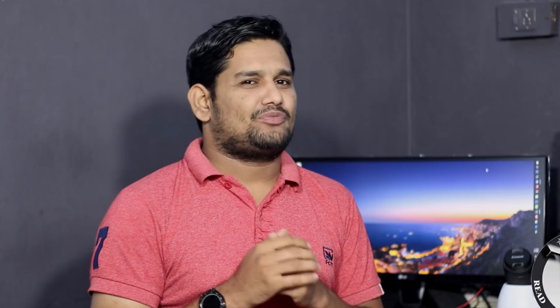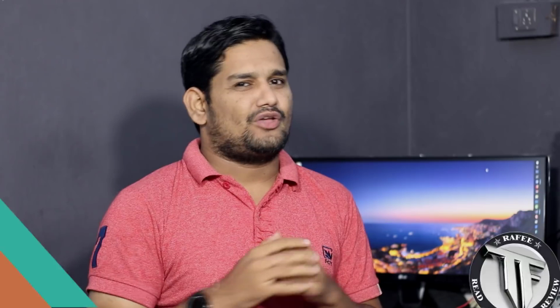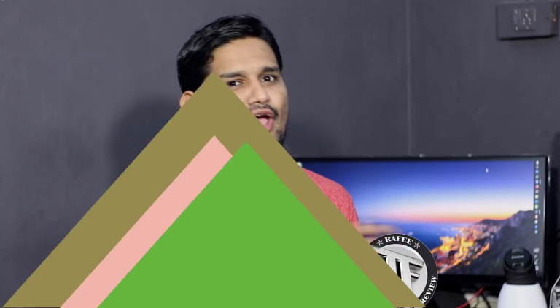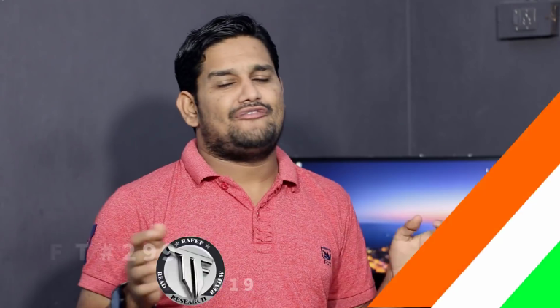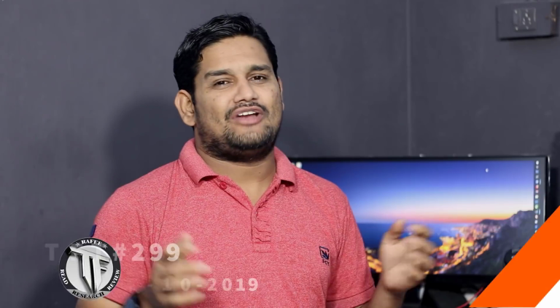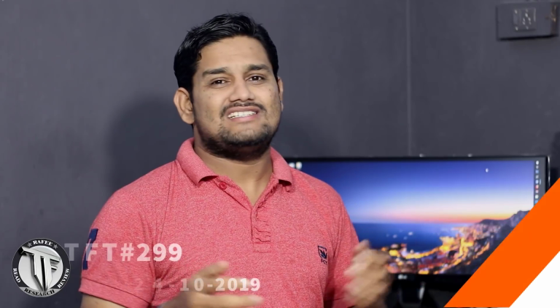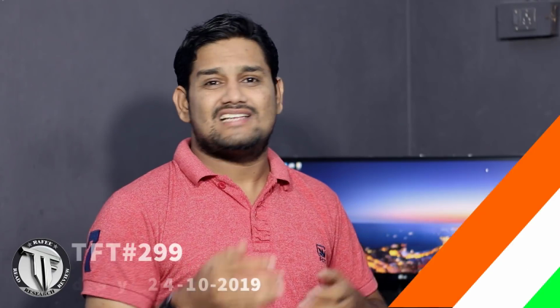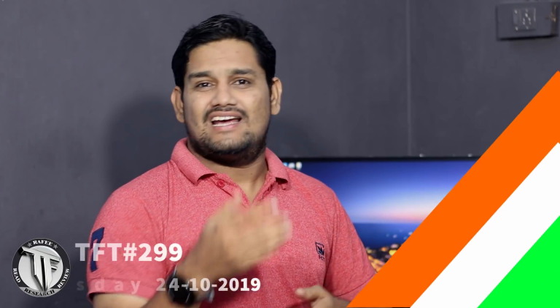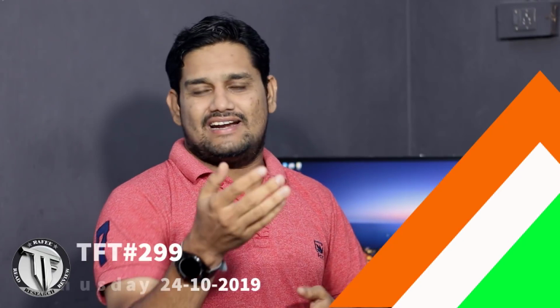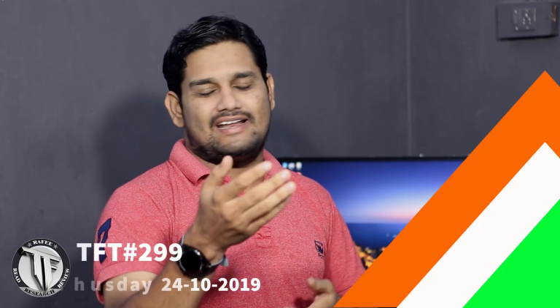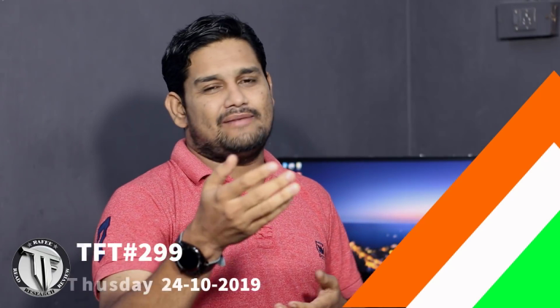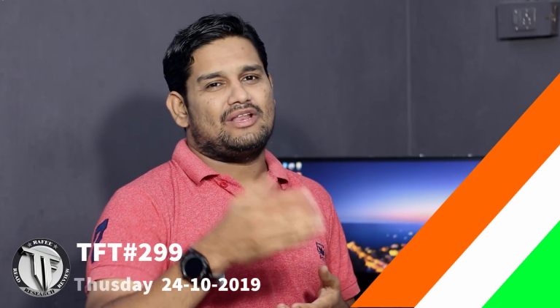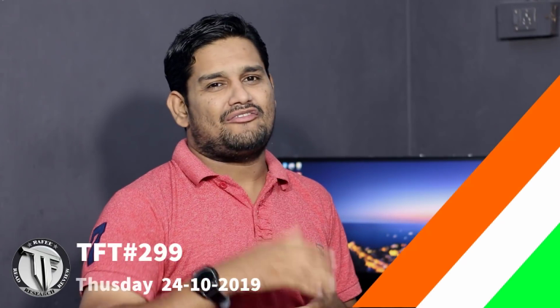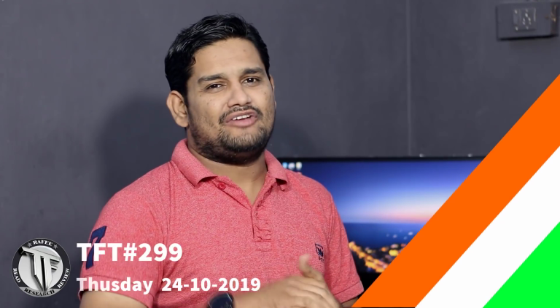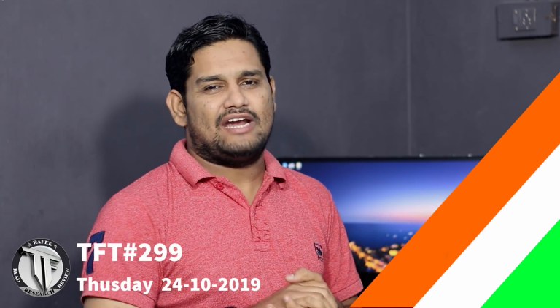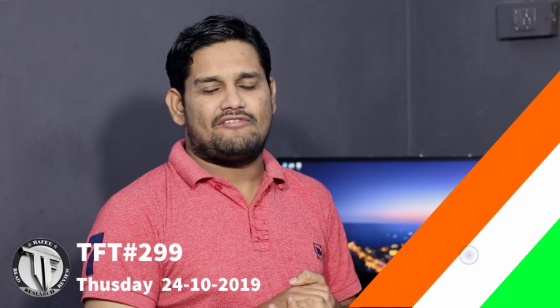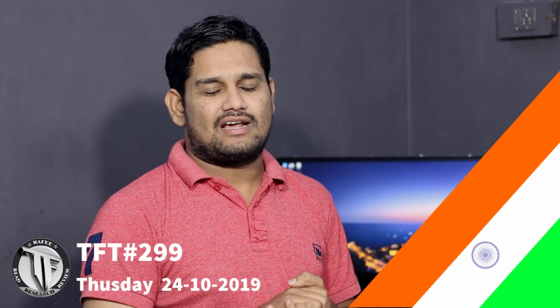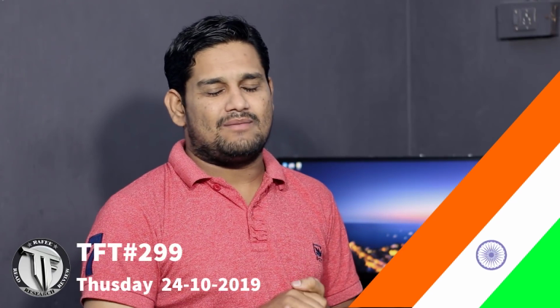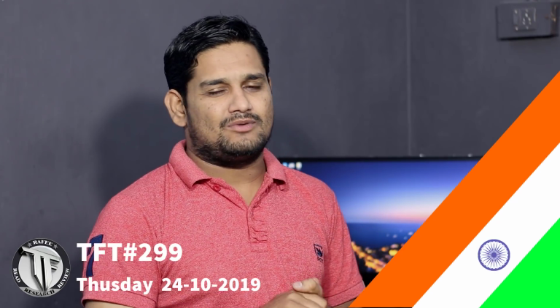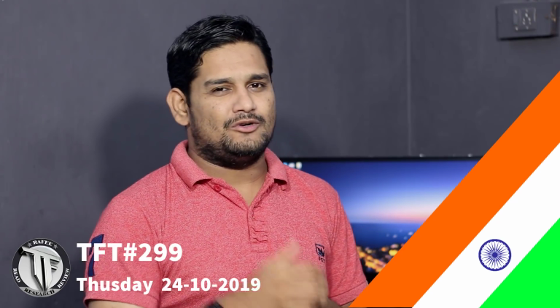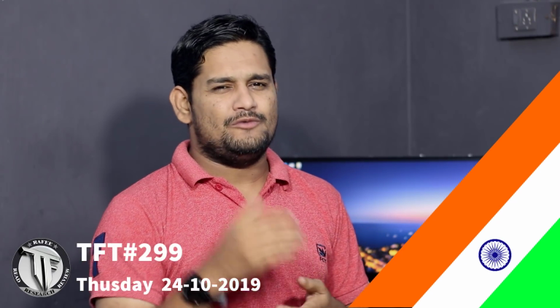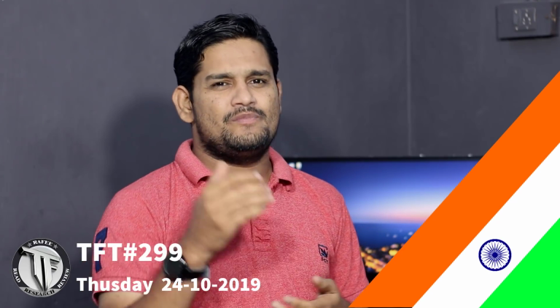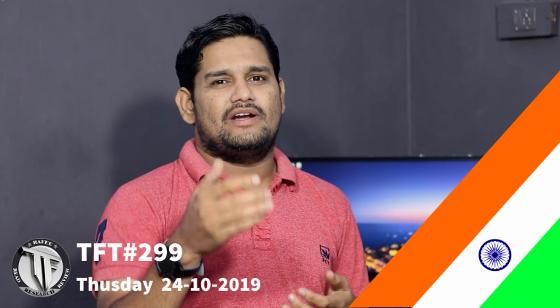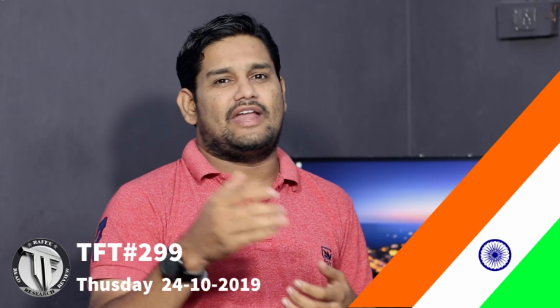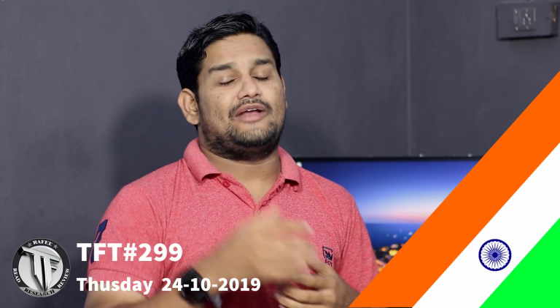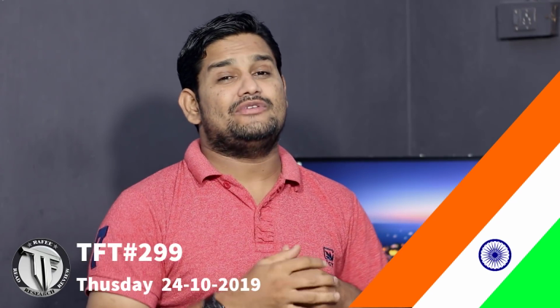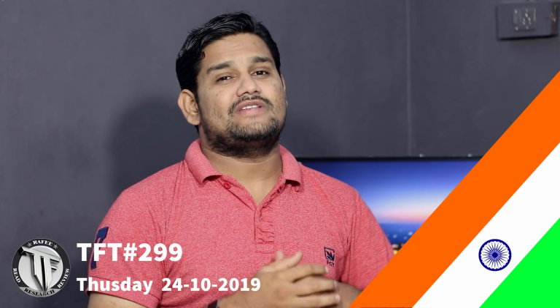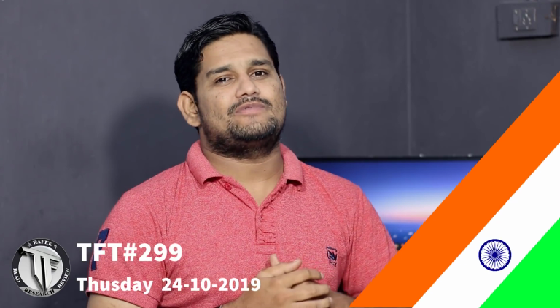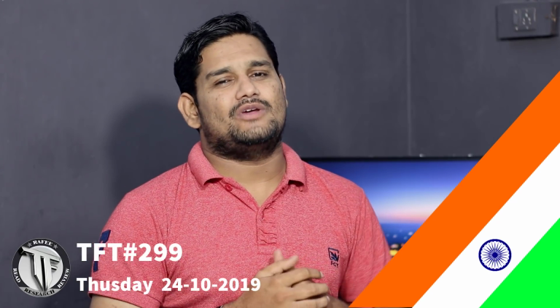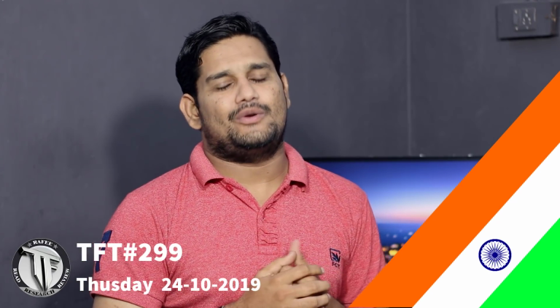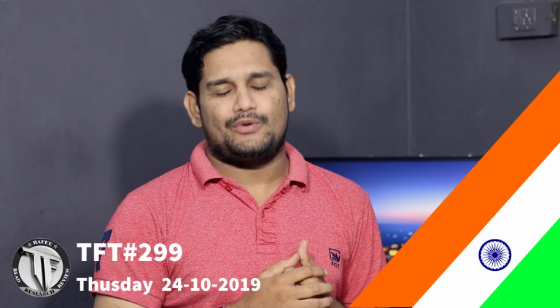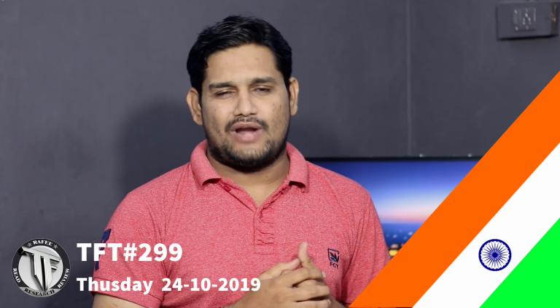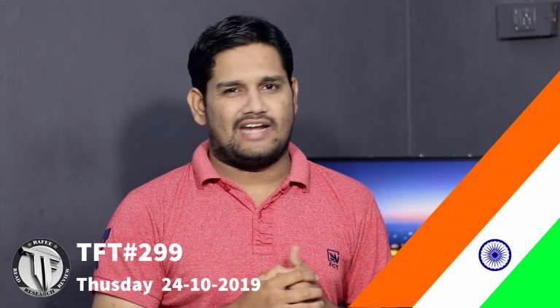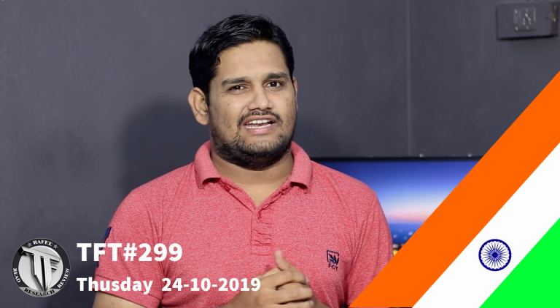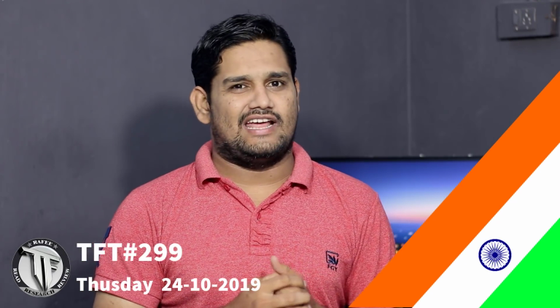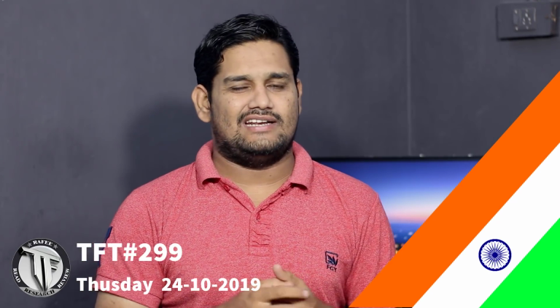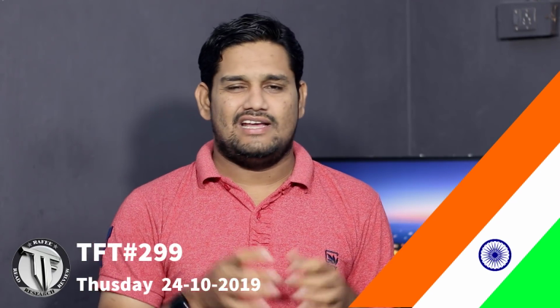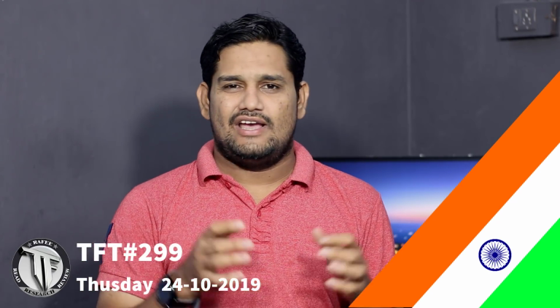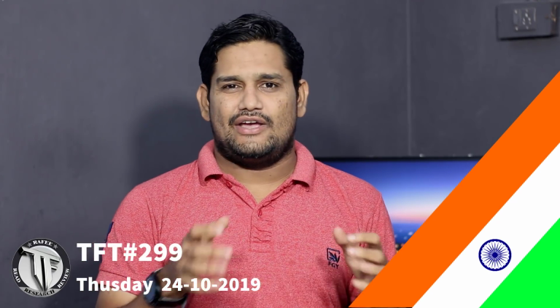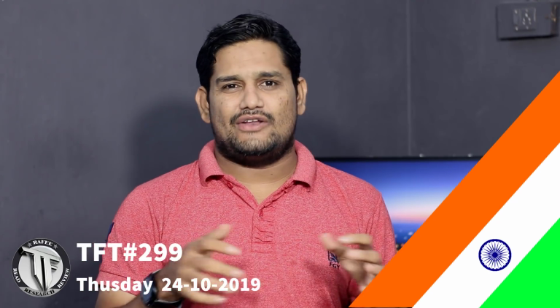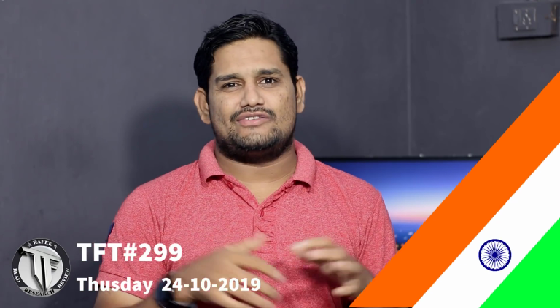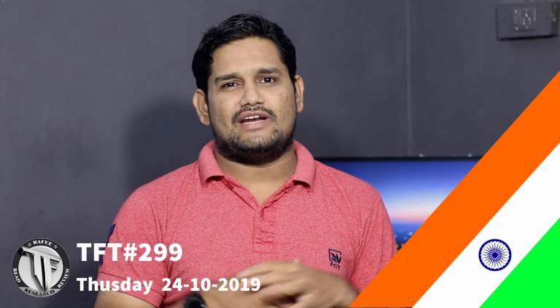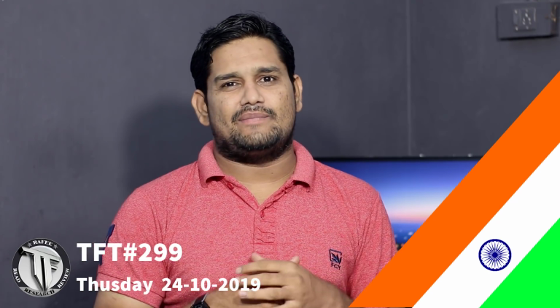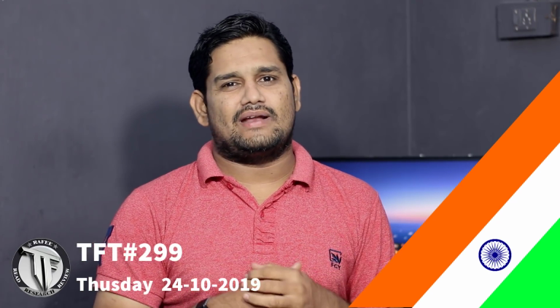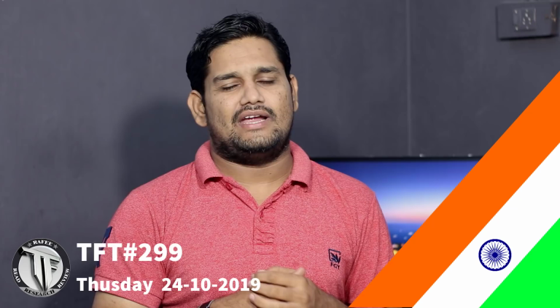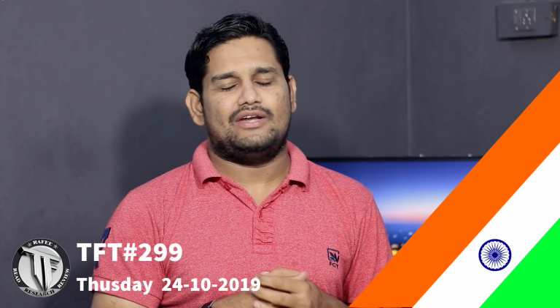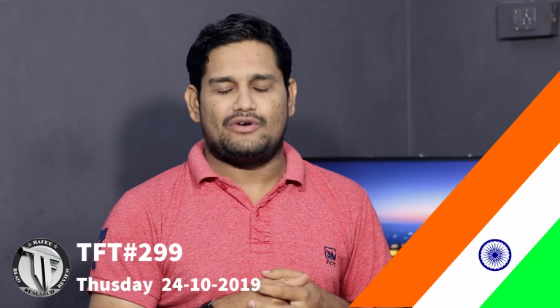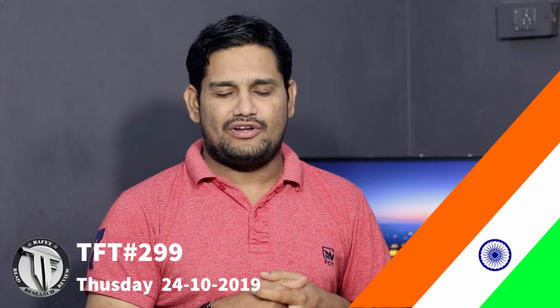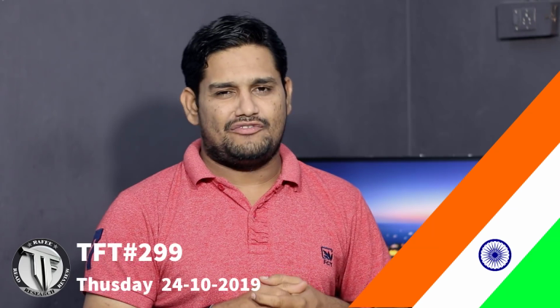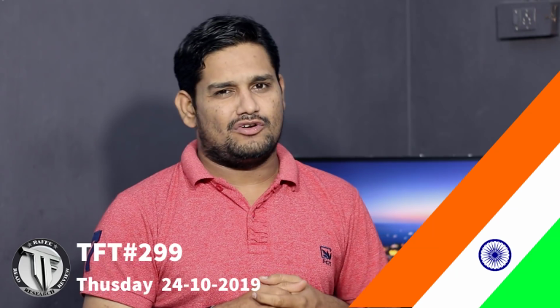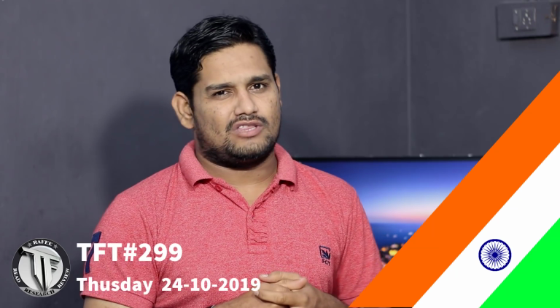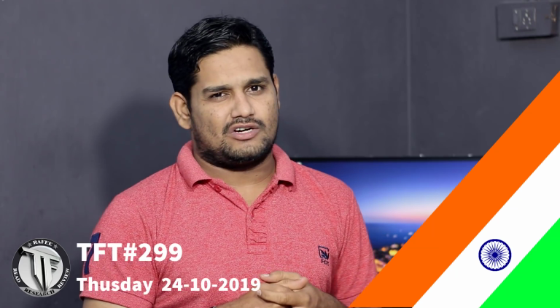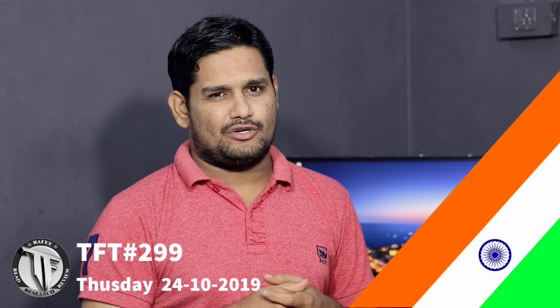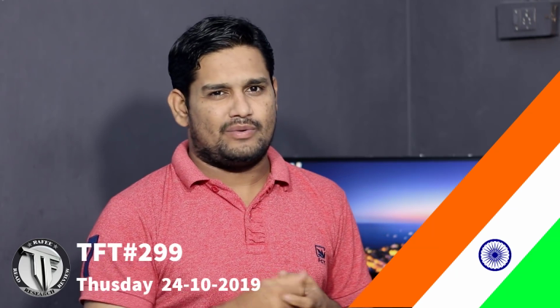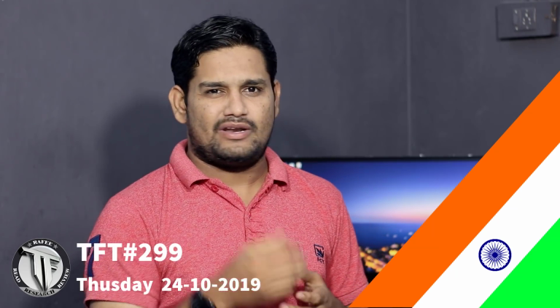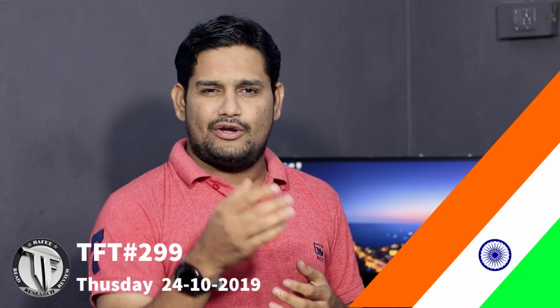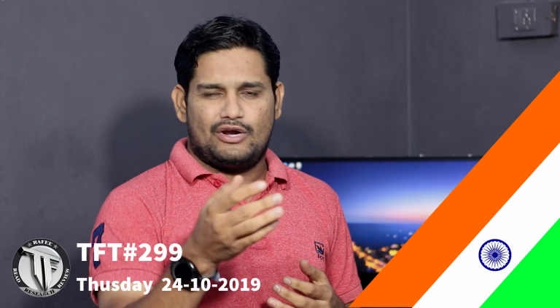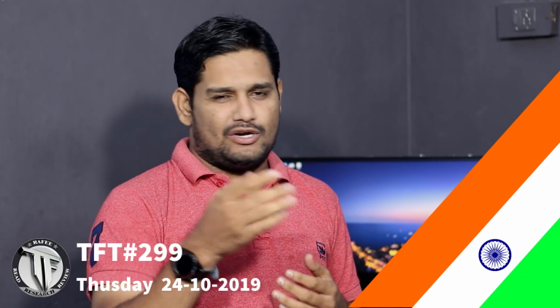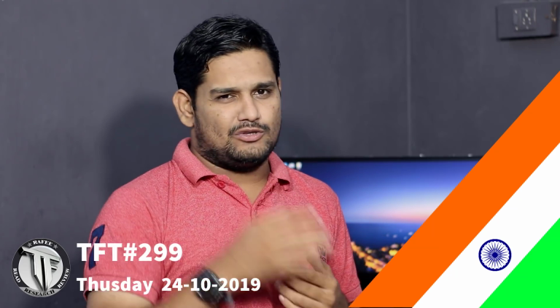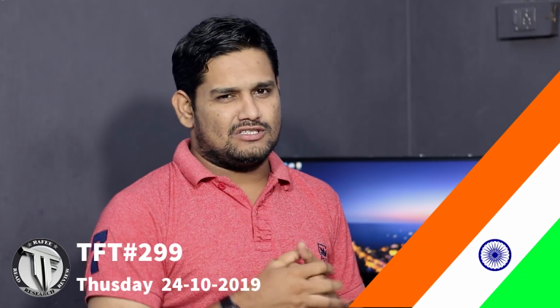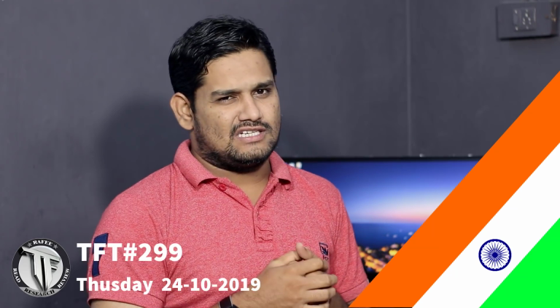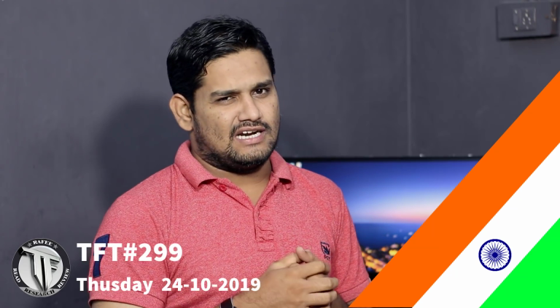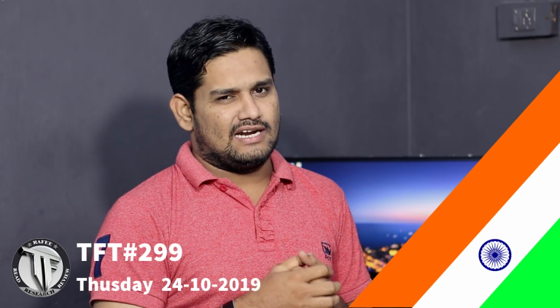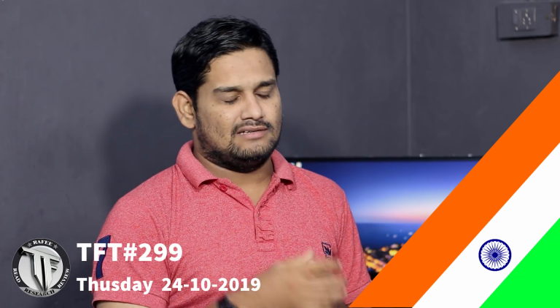Hi friends, I am Rafi and welcome to Technoceptor 299. This is the date banking for 24th October 2019.